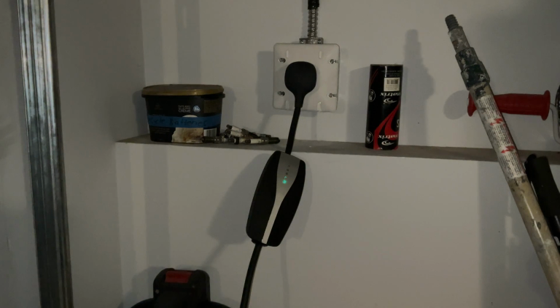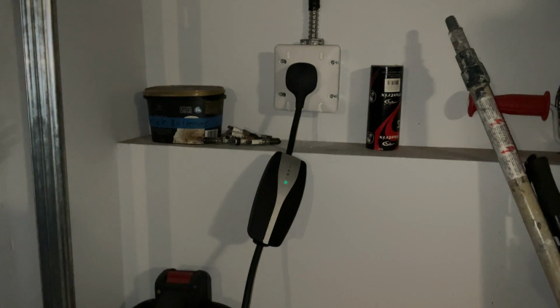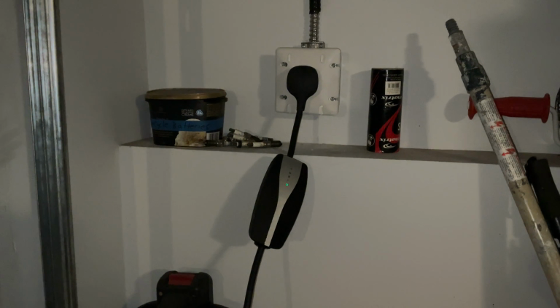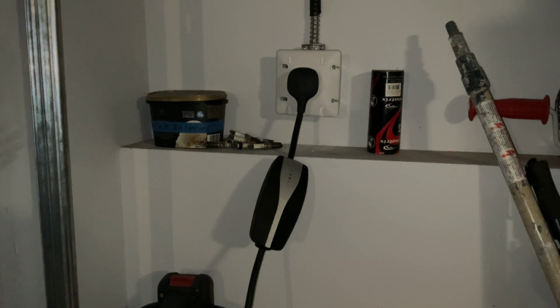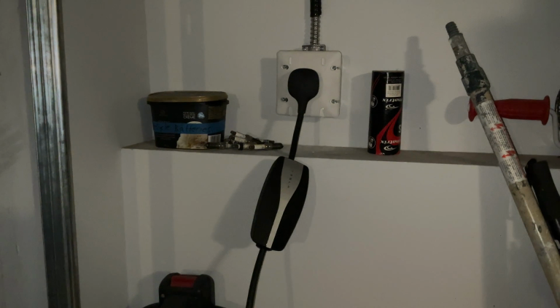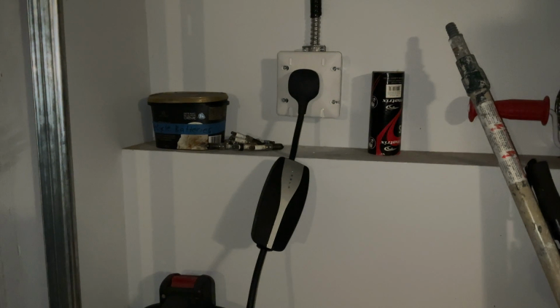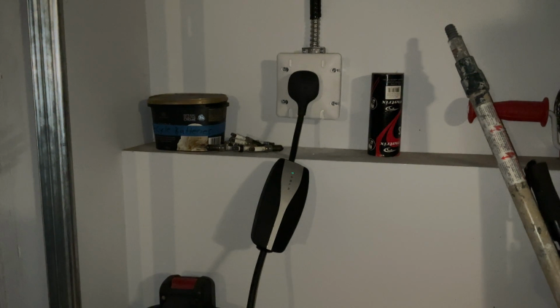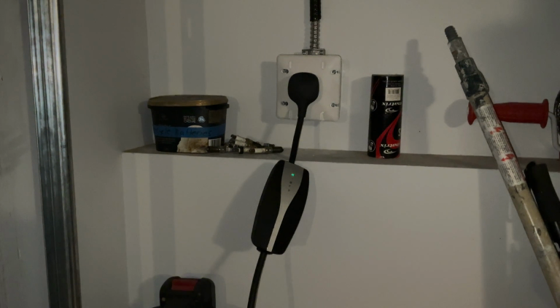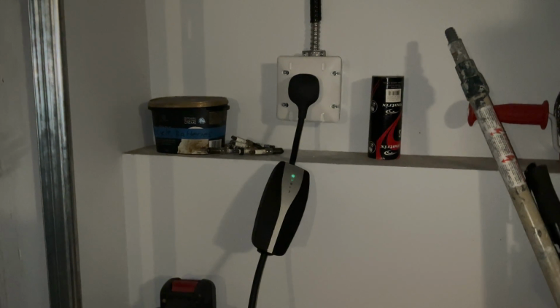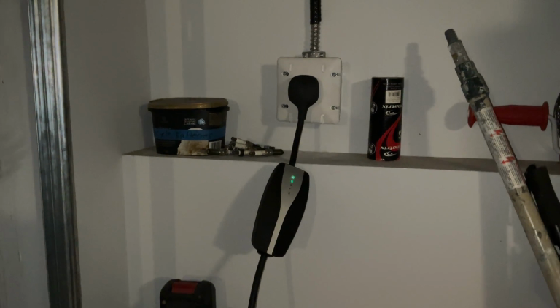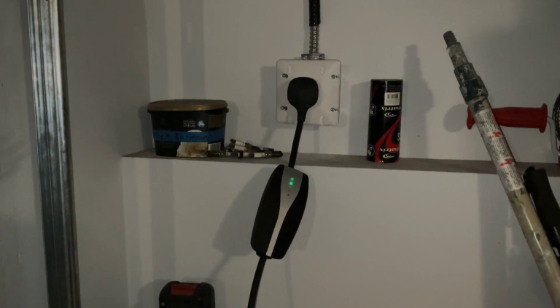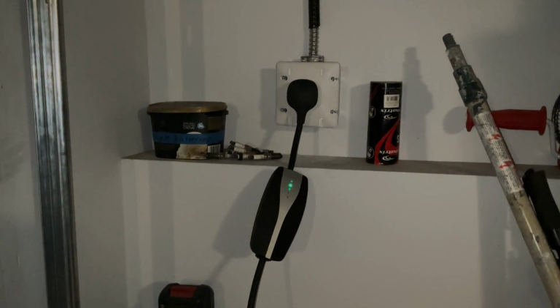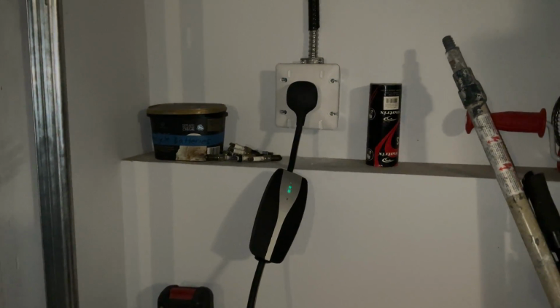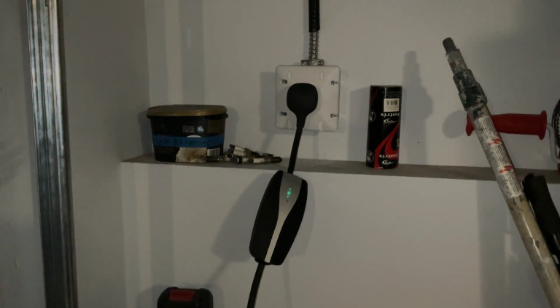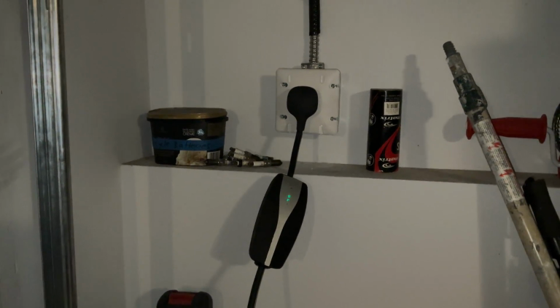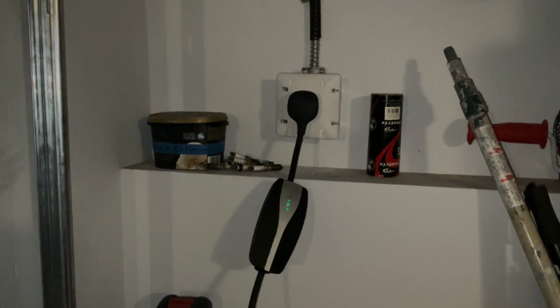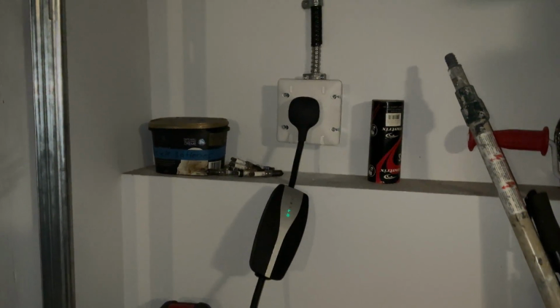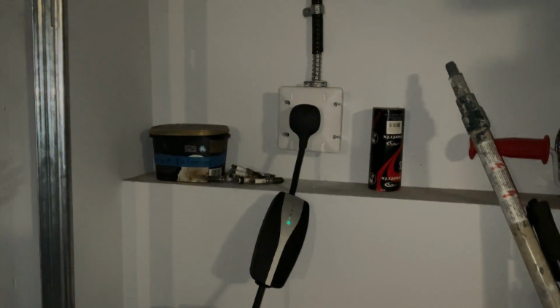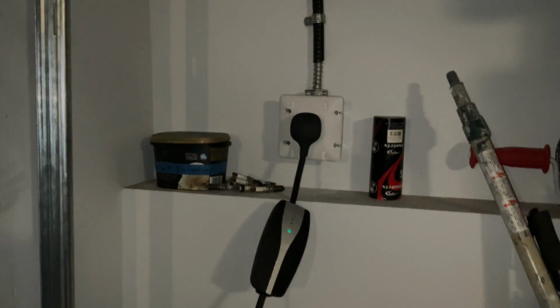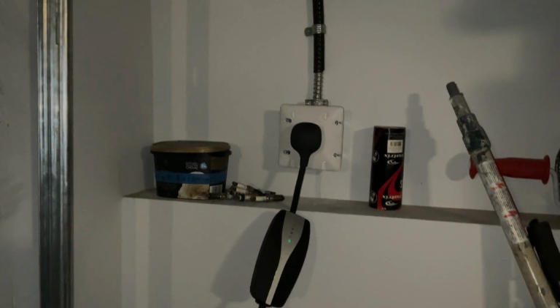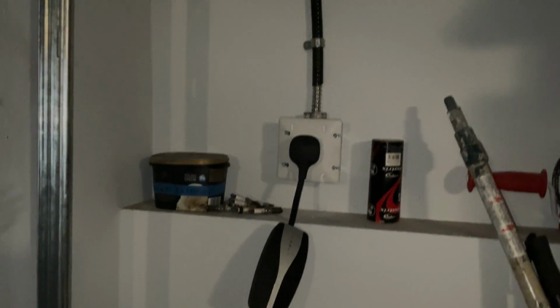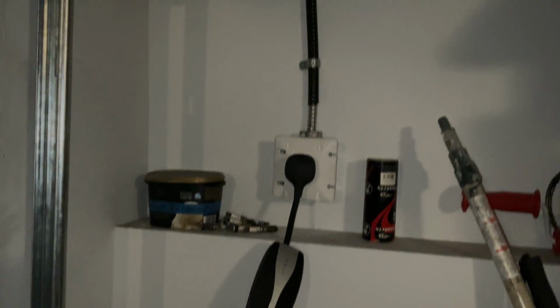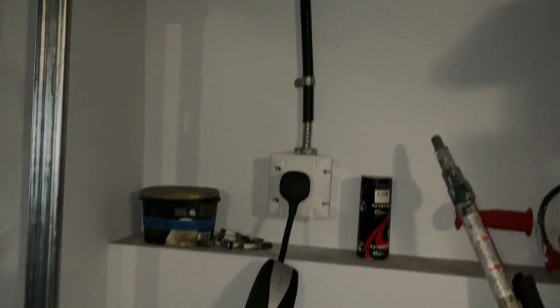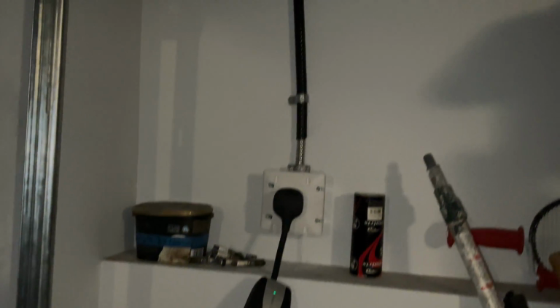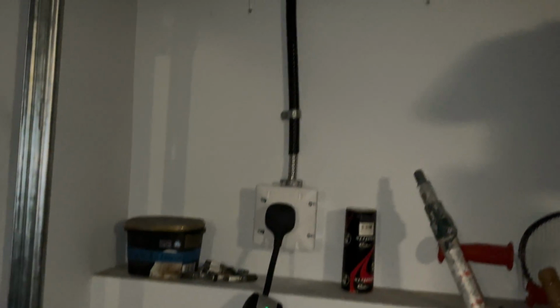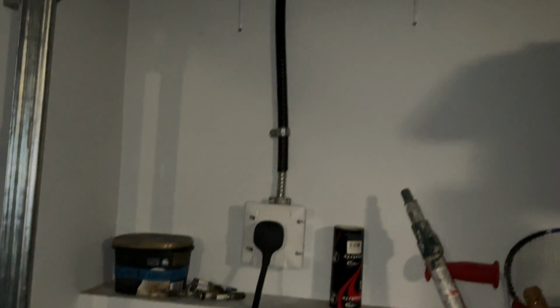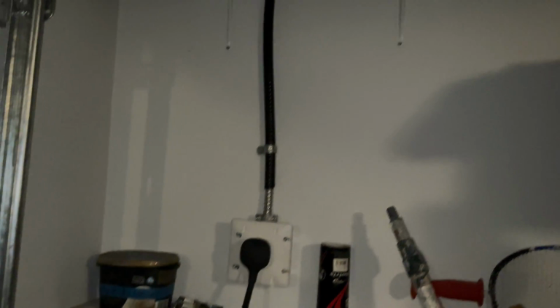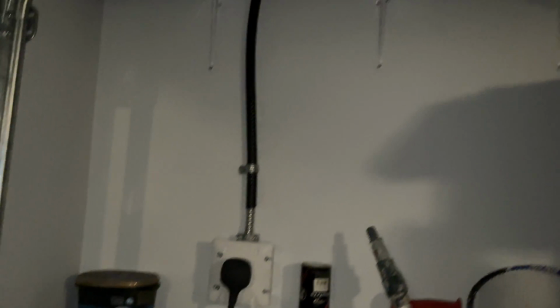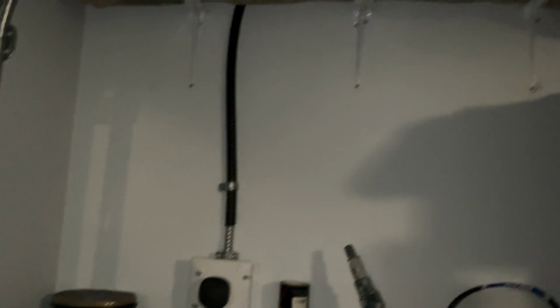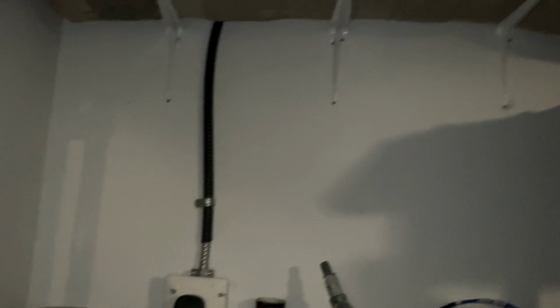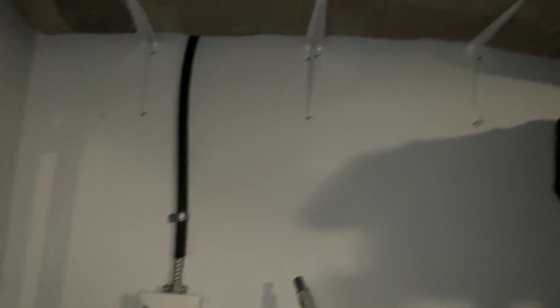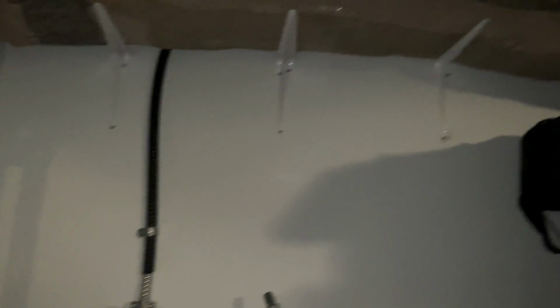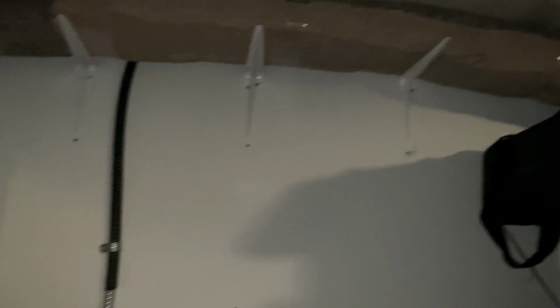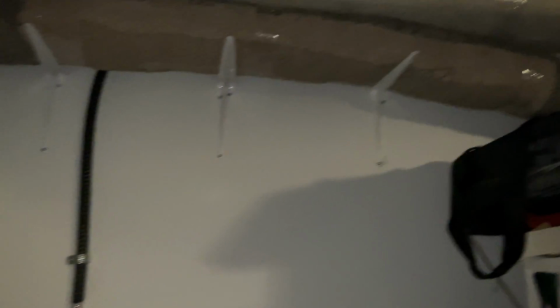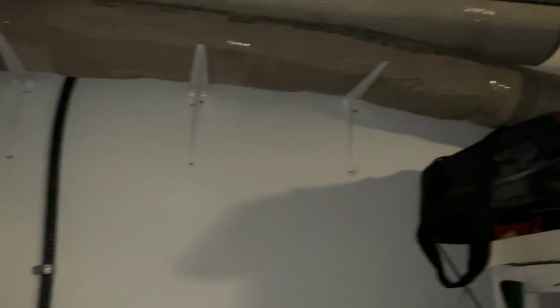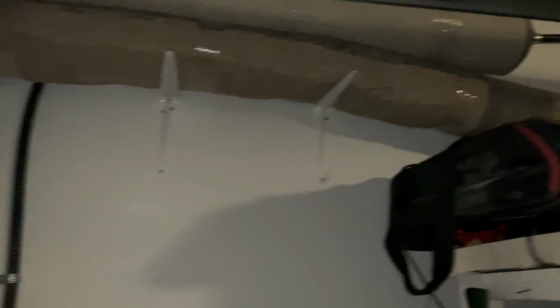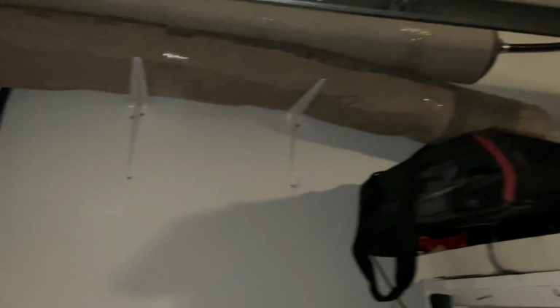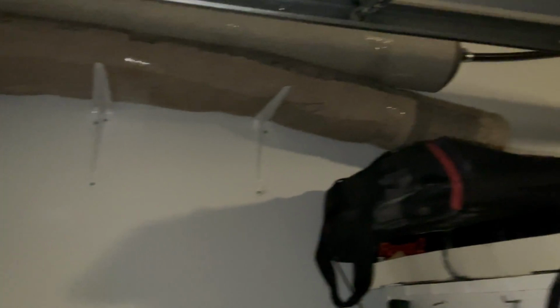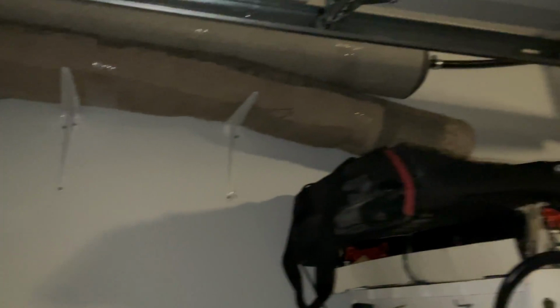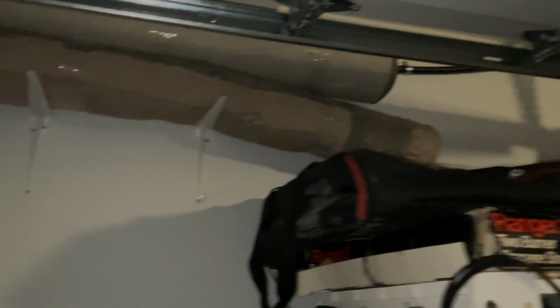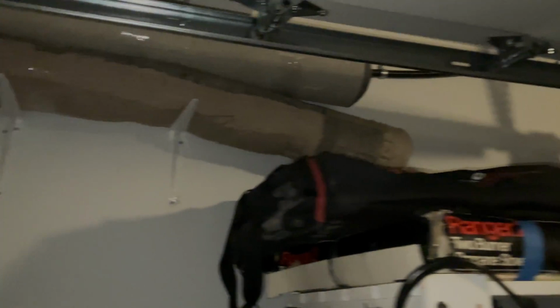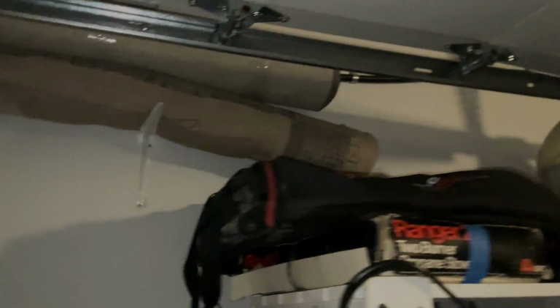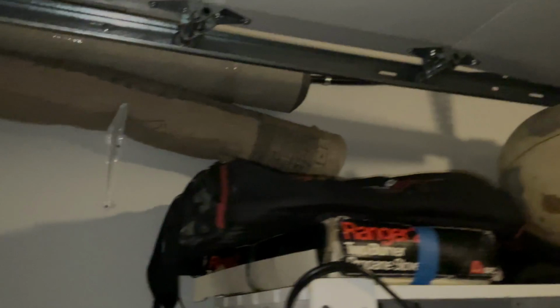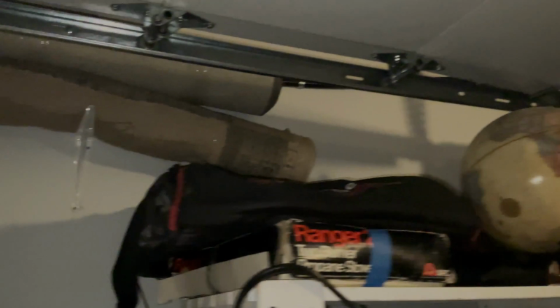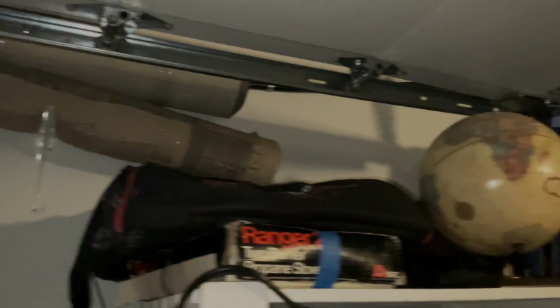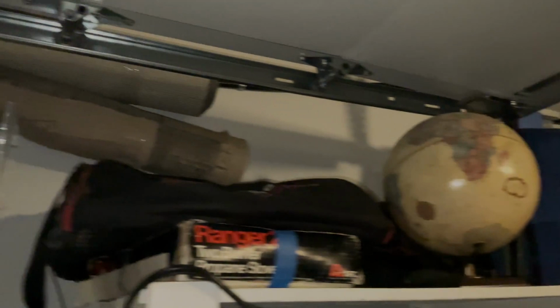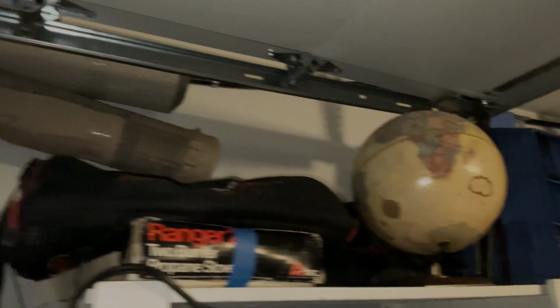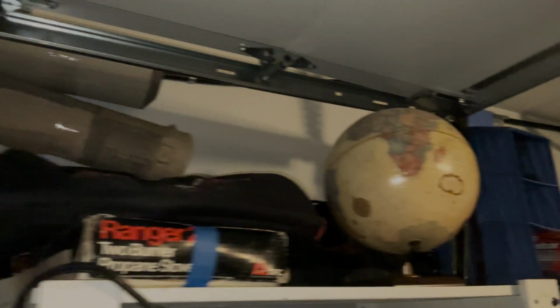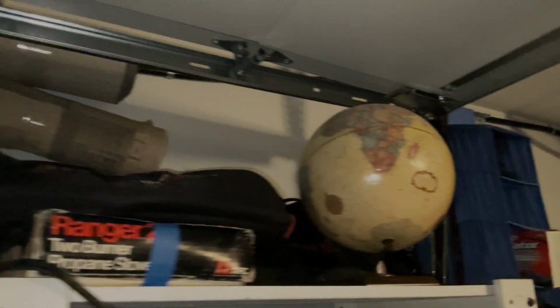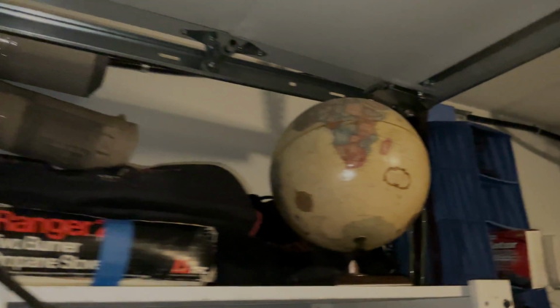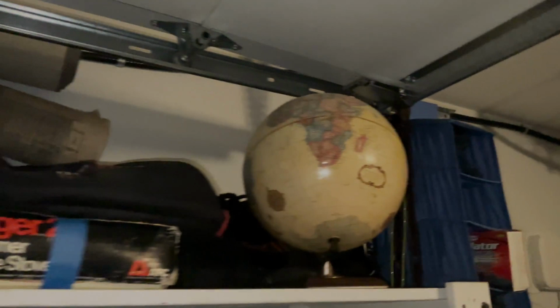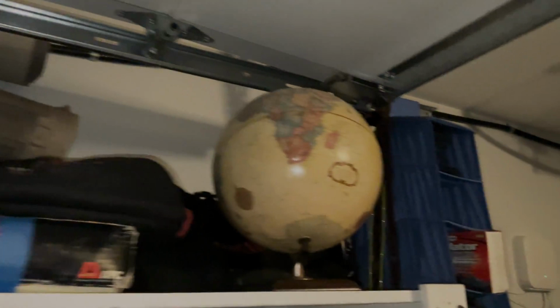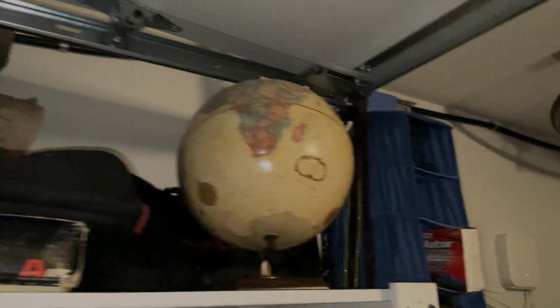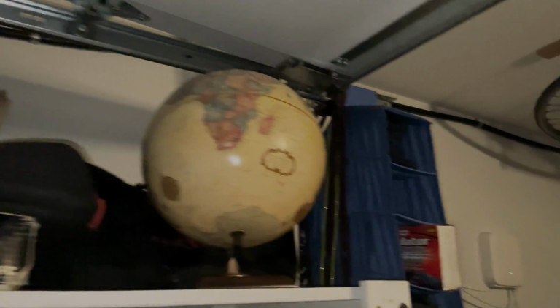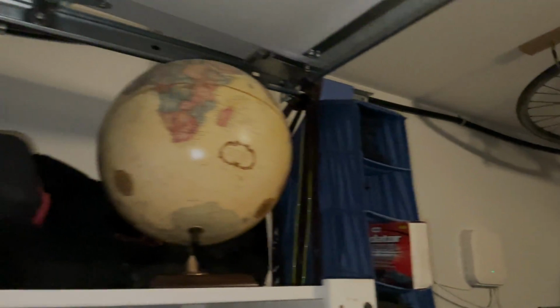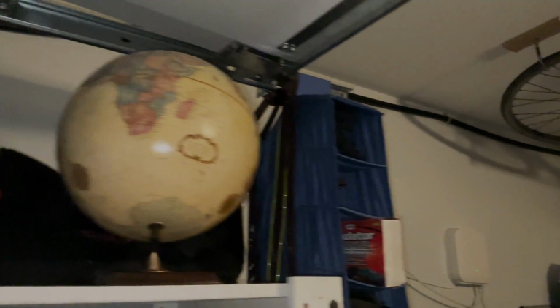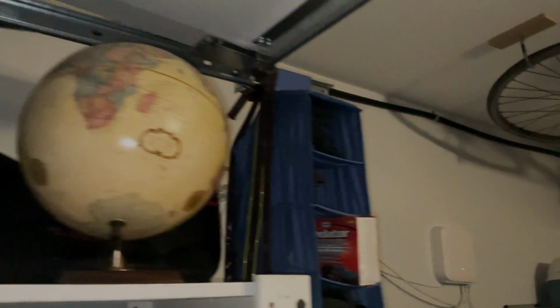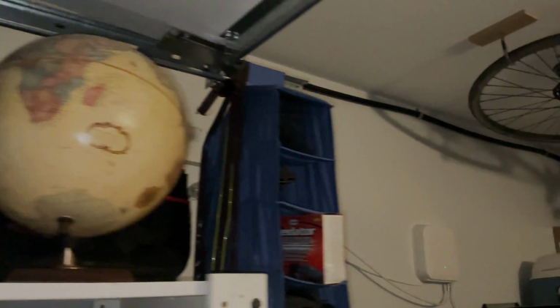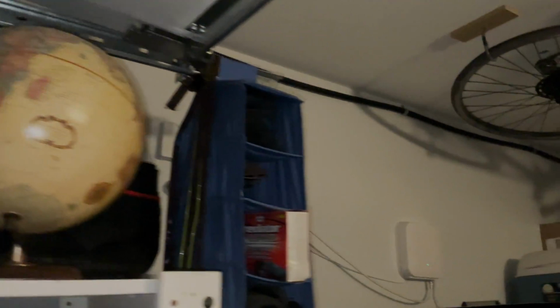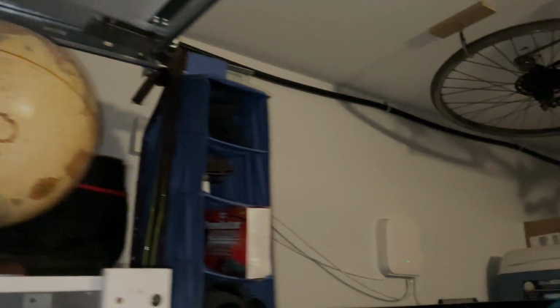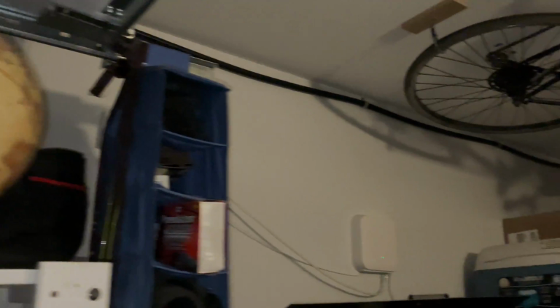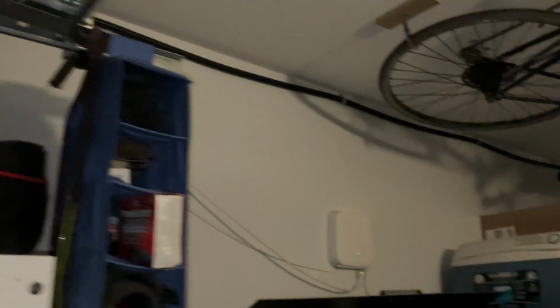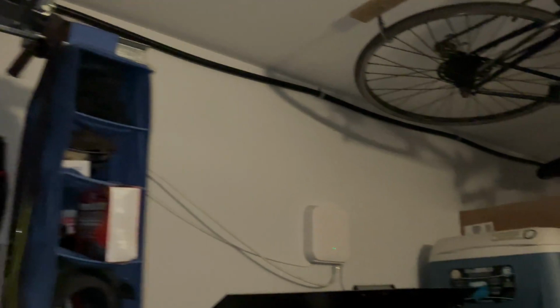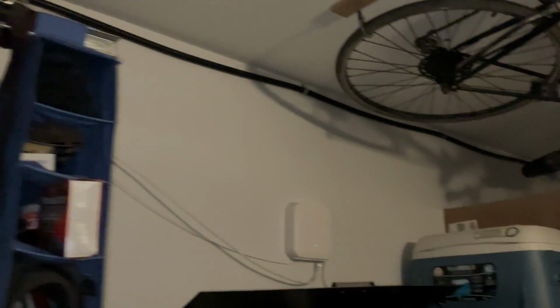Unfortunately all my circuit breakers were in use so my friend had to swap some of the old circuits out with some 50 amp circuits.